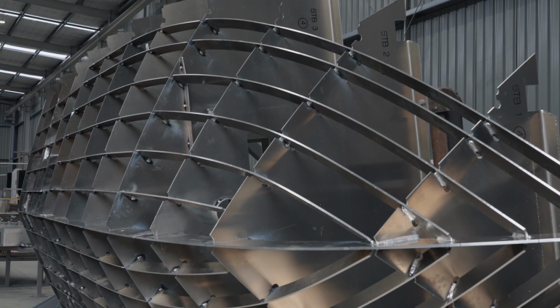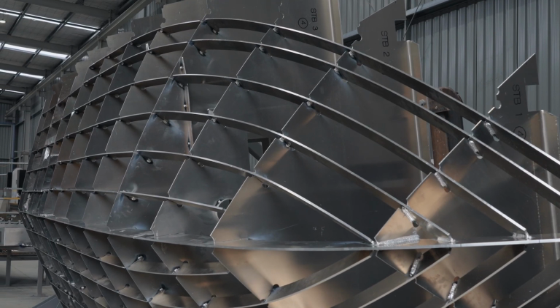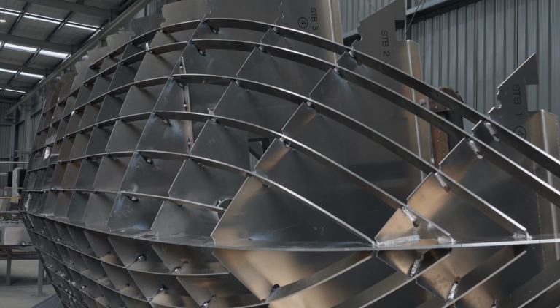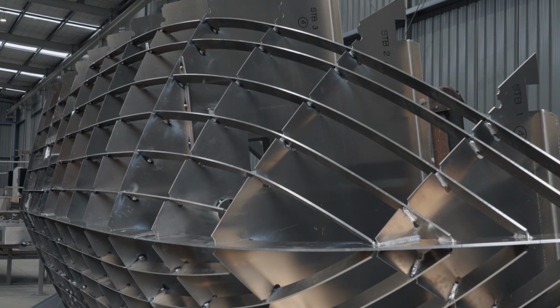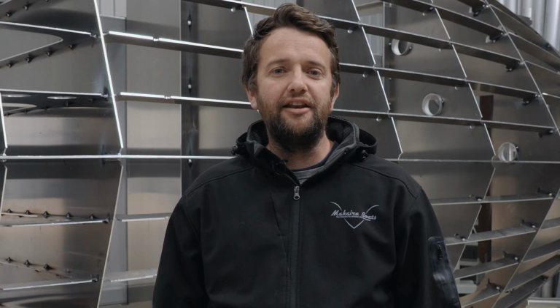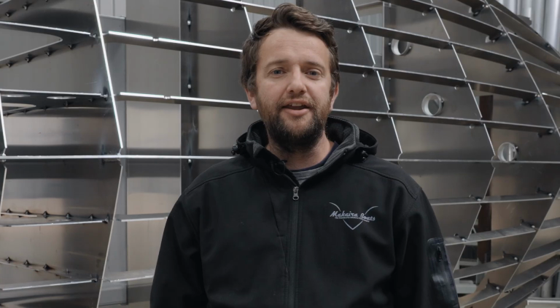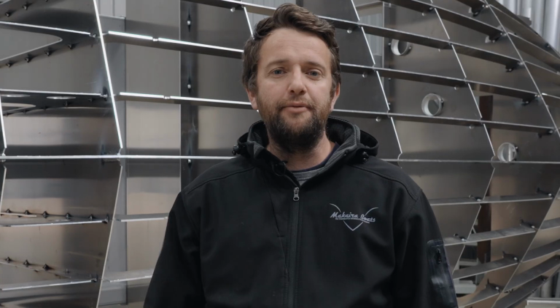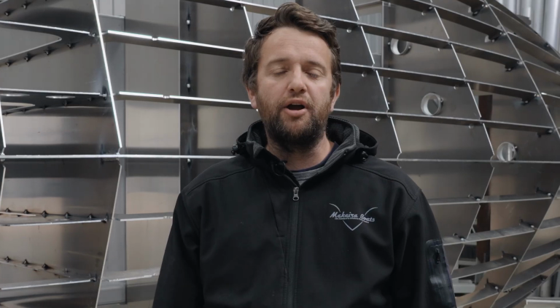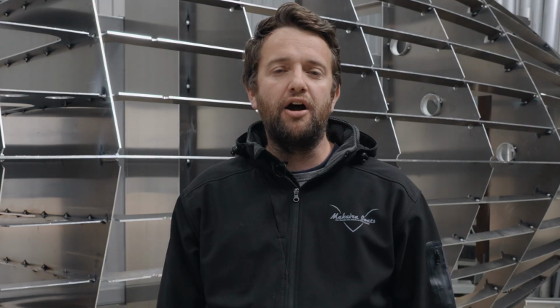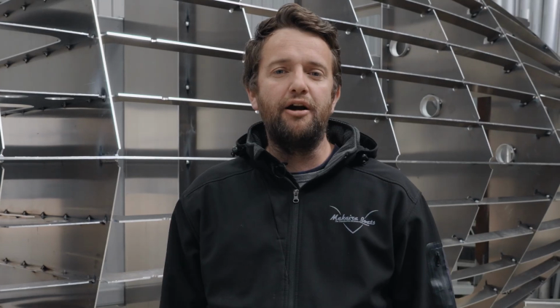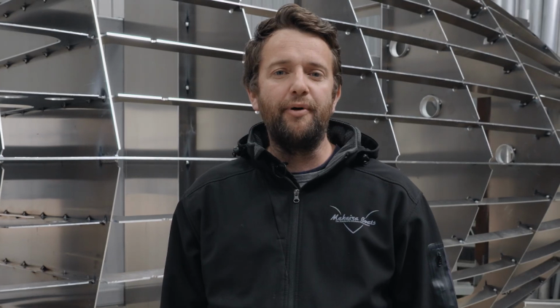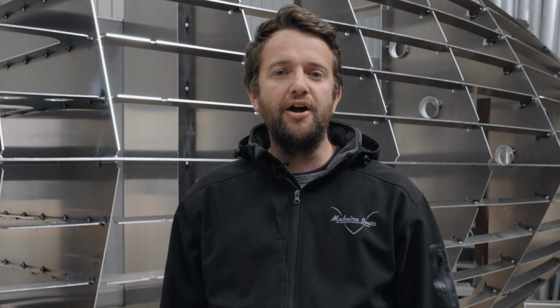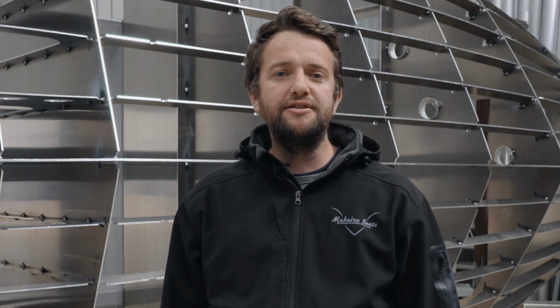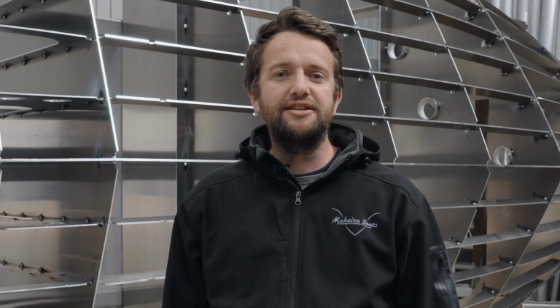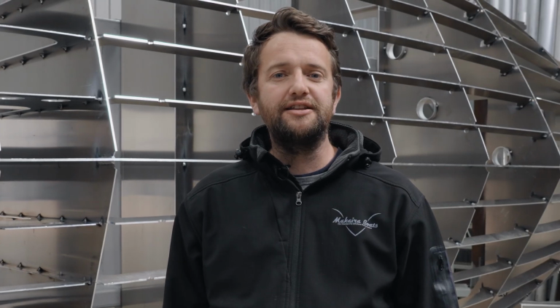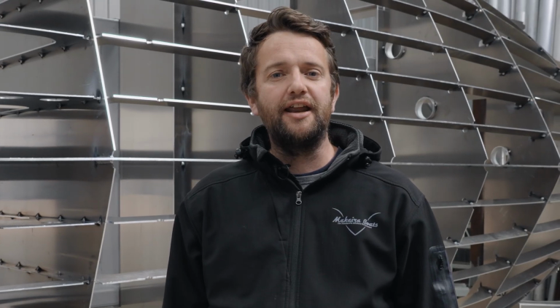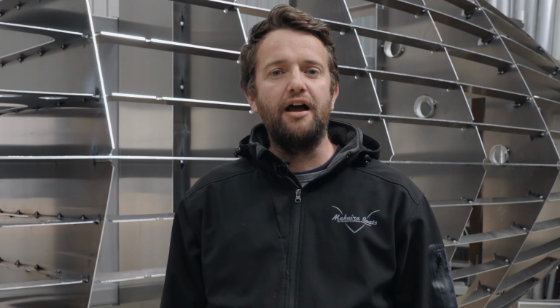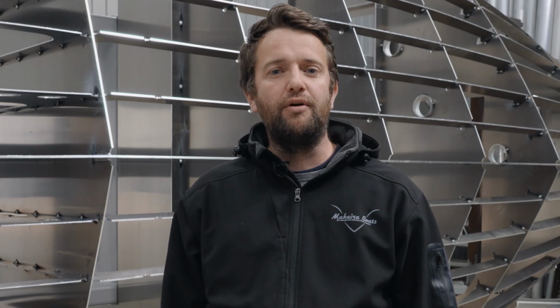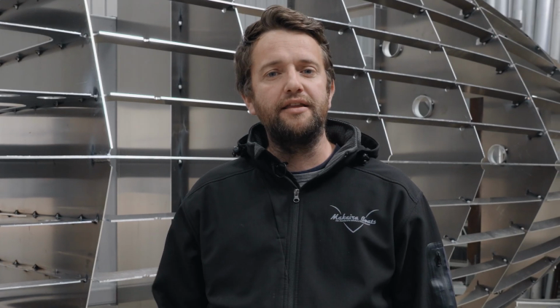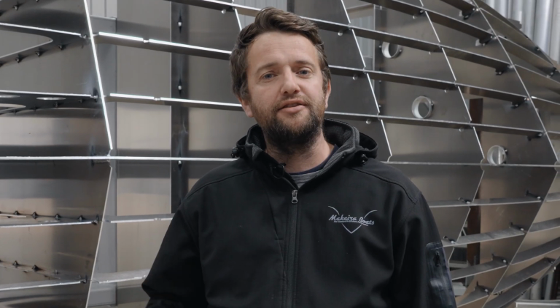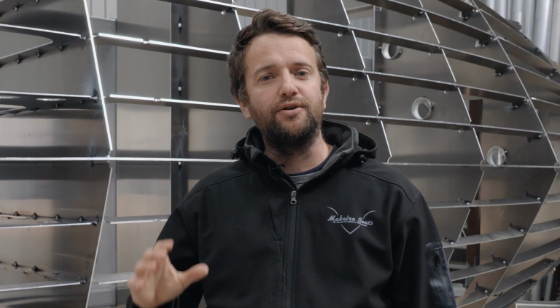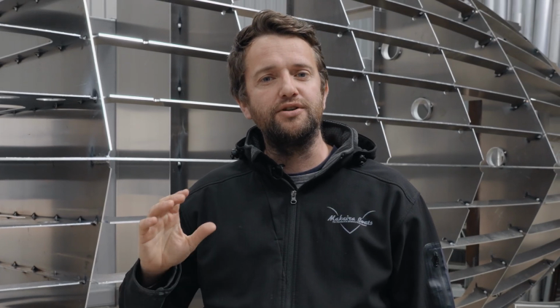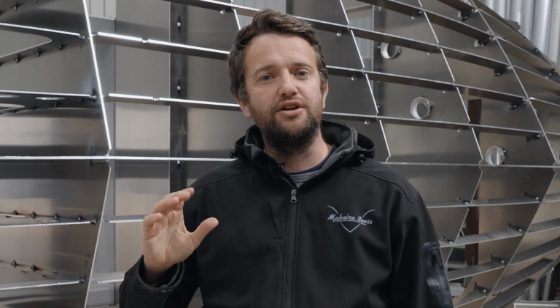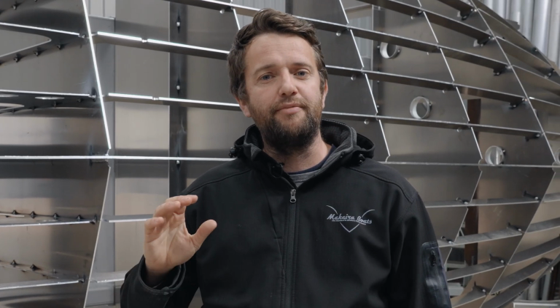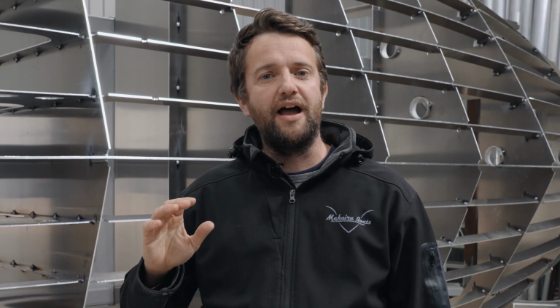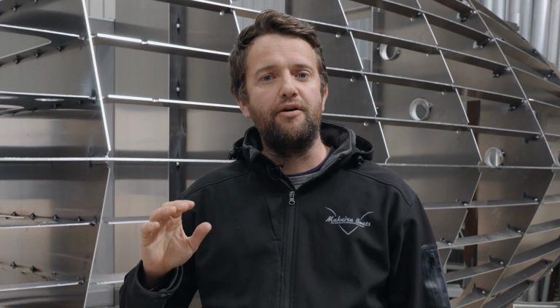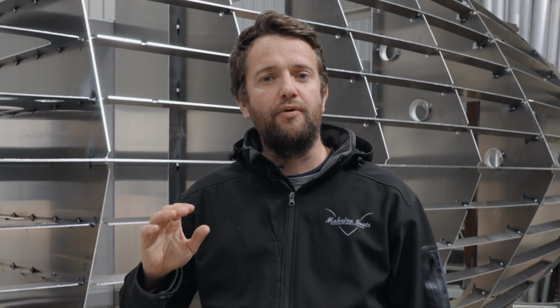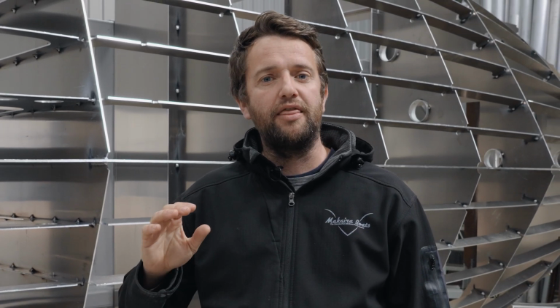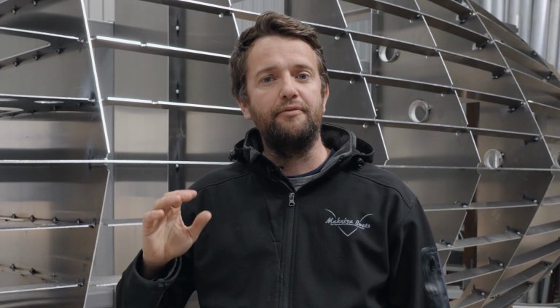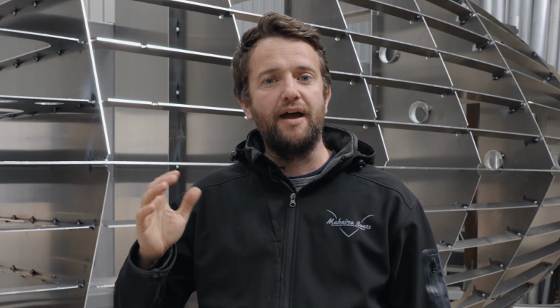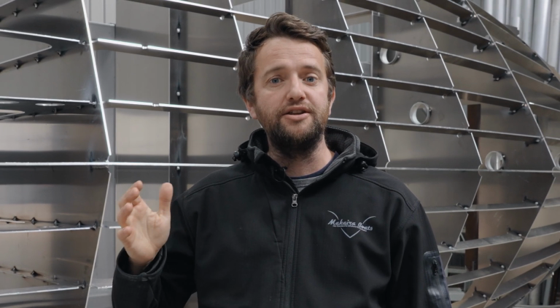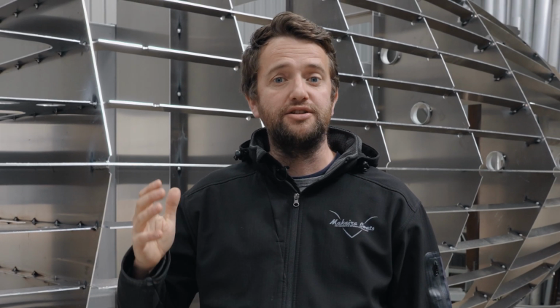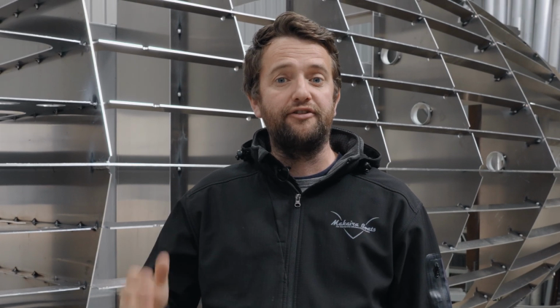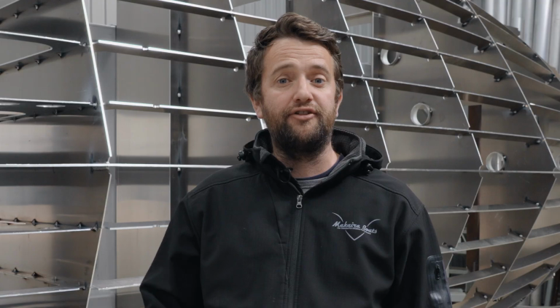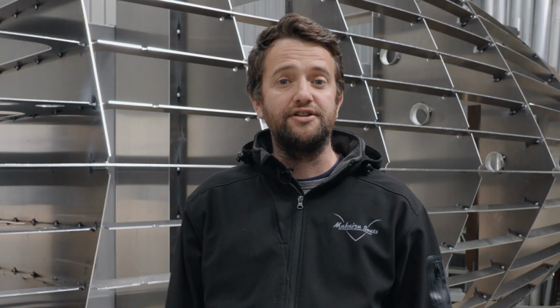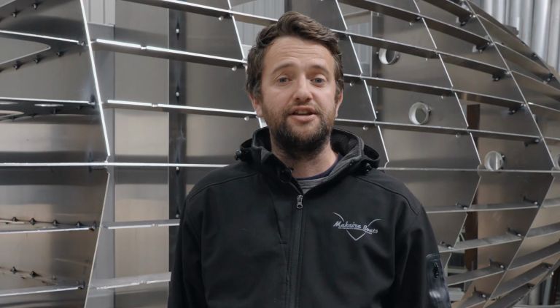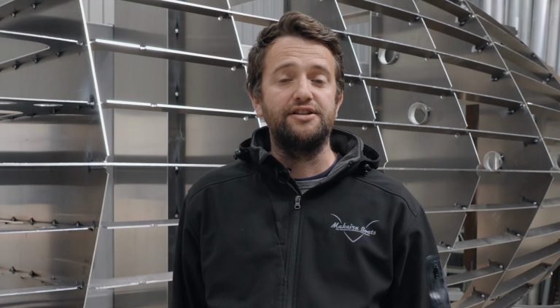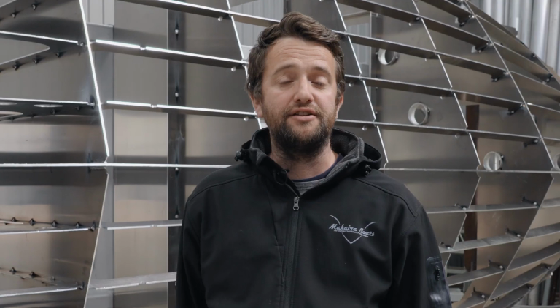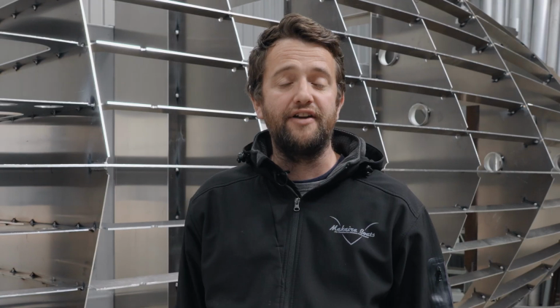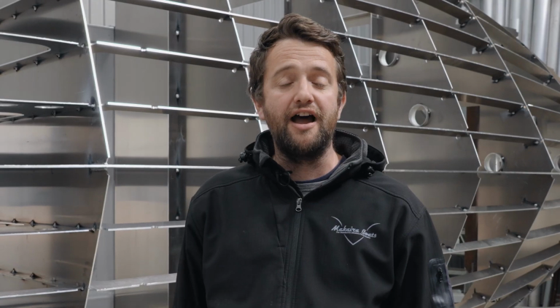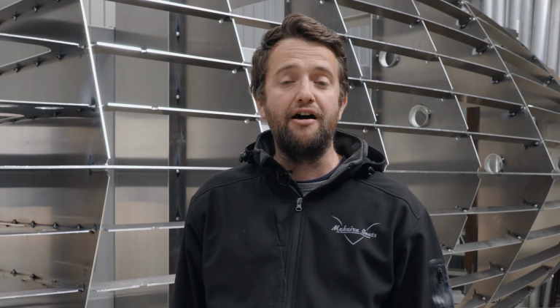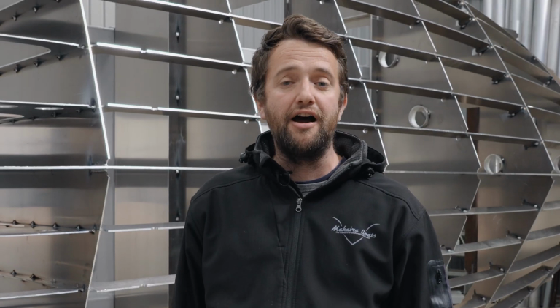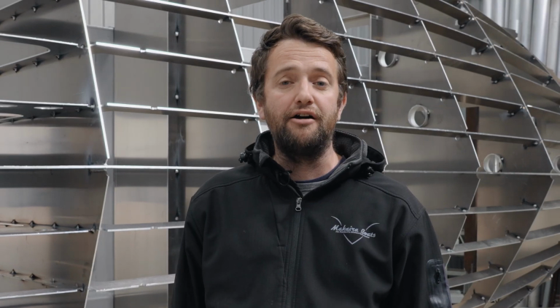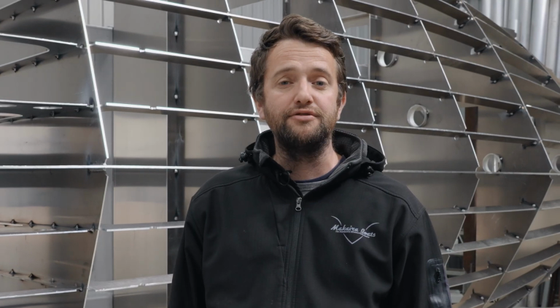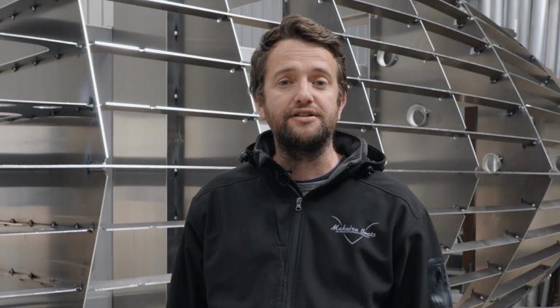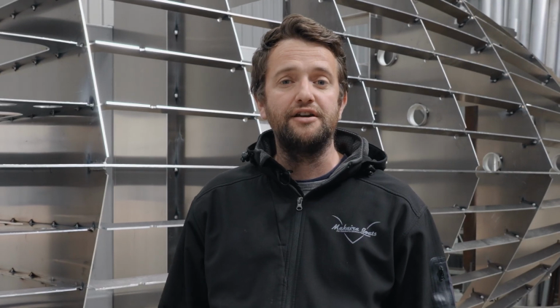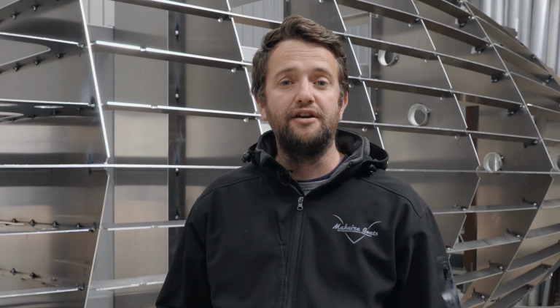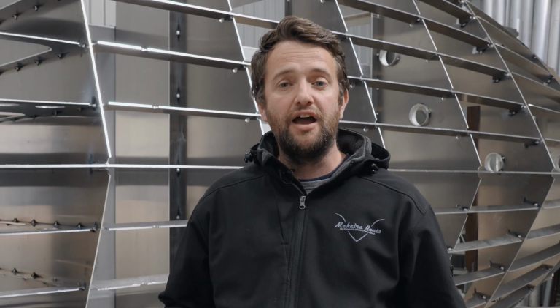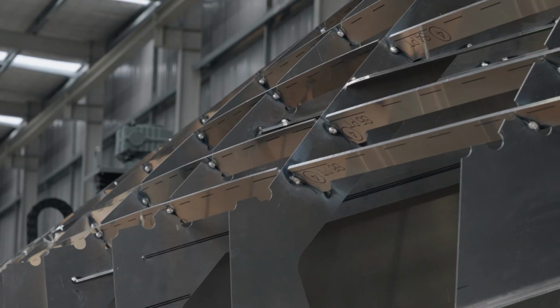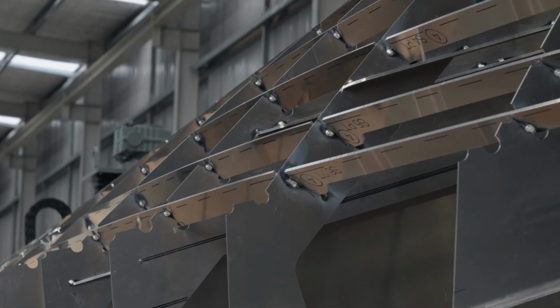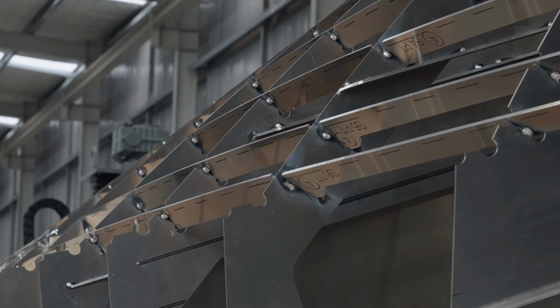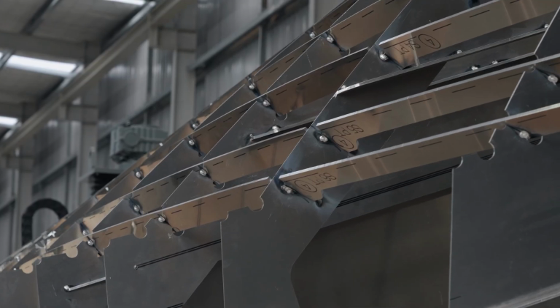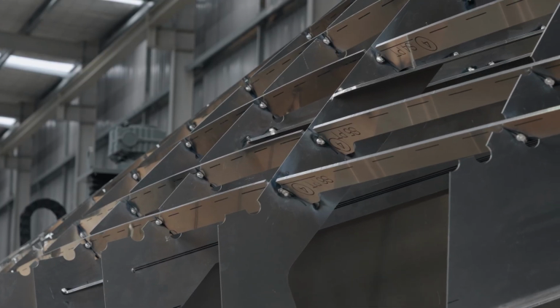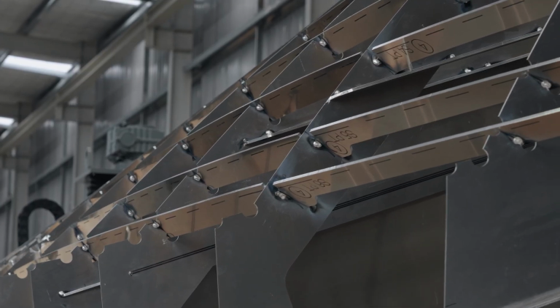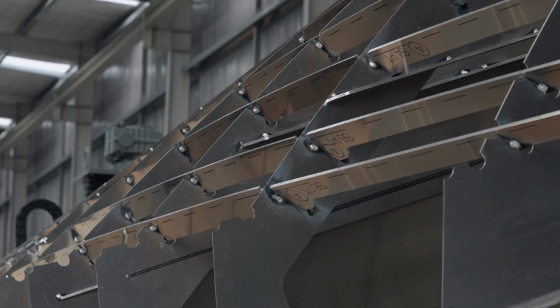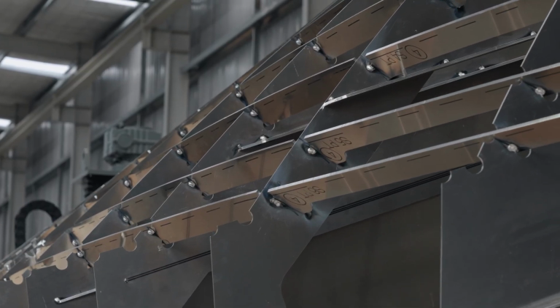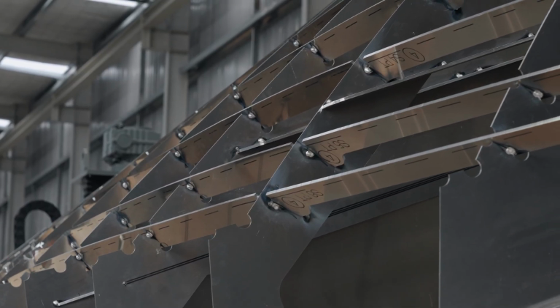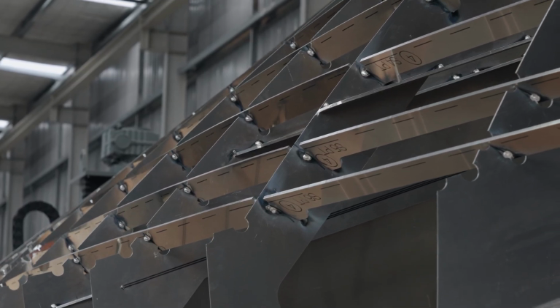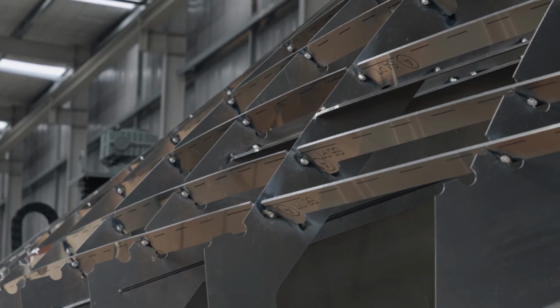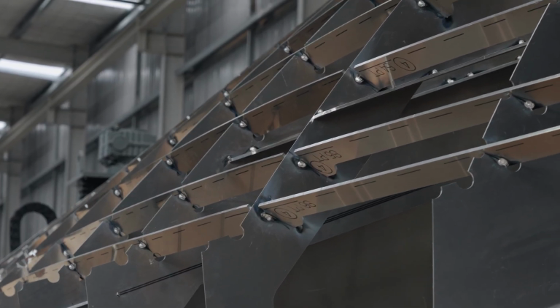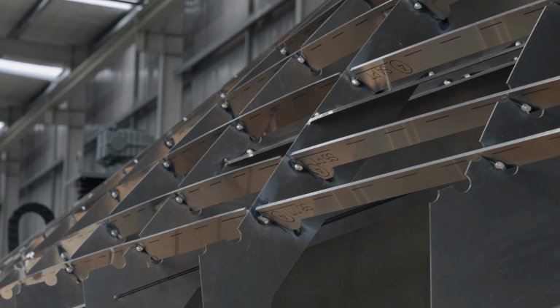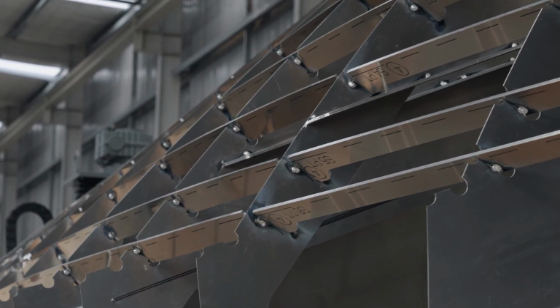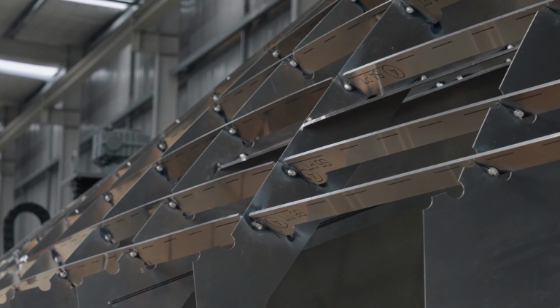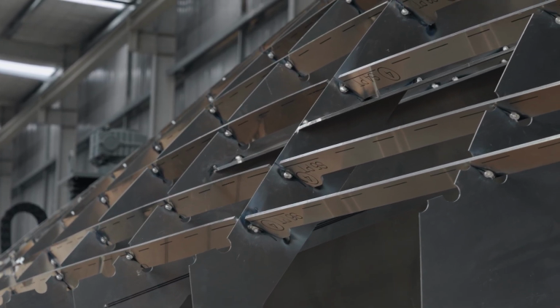G'day, Alan here from Makaira Boats. Today I wanted to talk to you about one of the major differences of our hulls versus the rest of the aluminium industry.